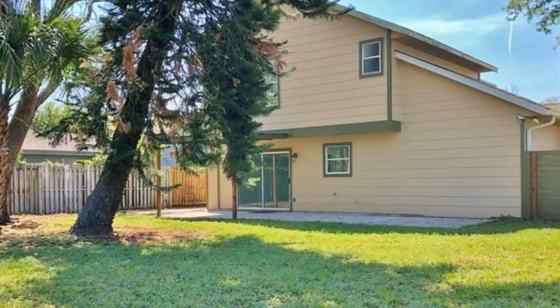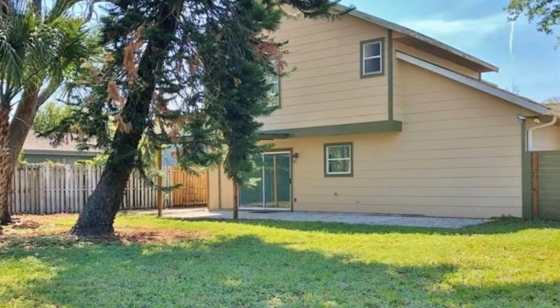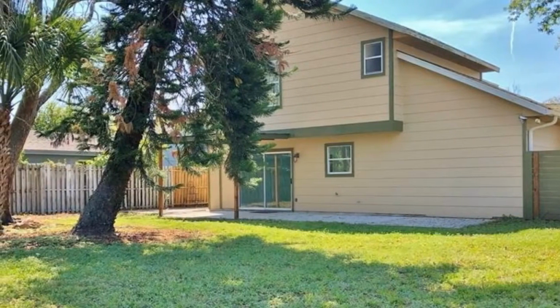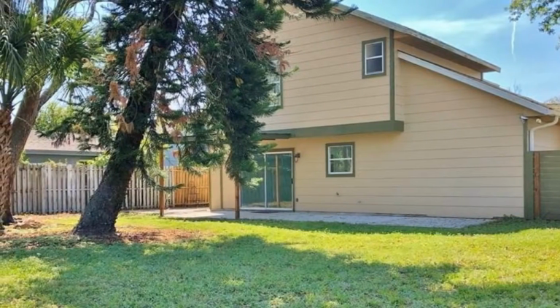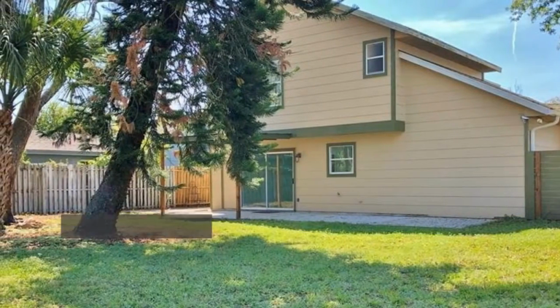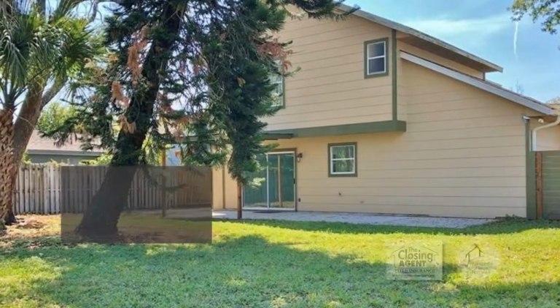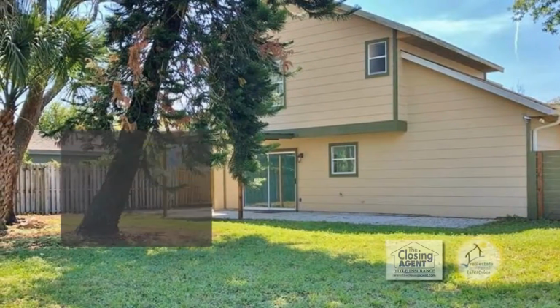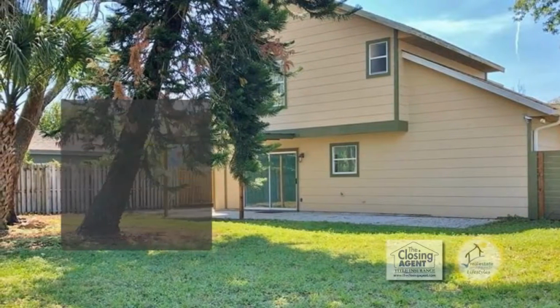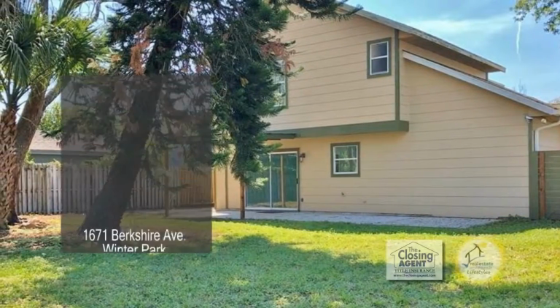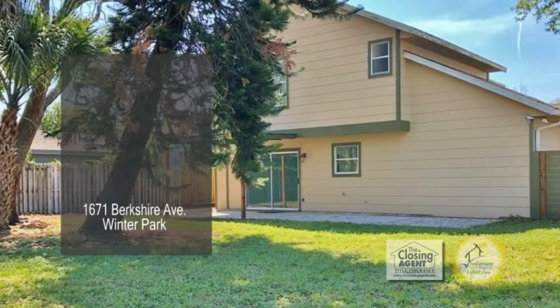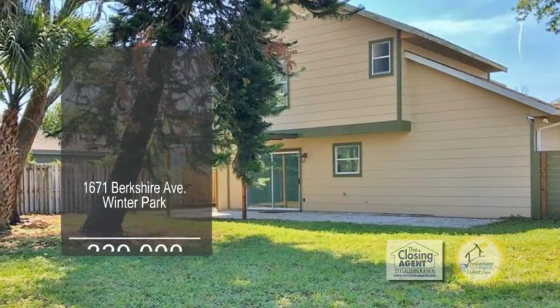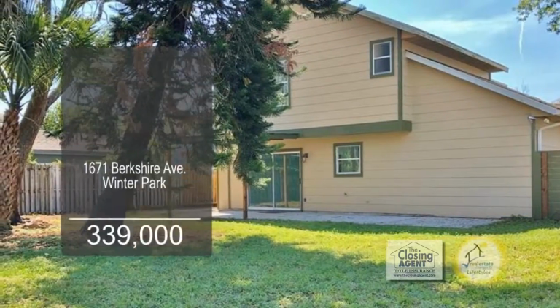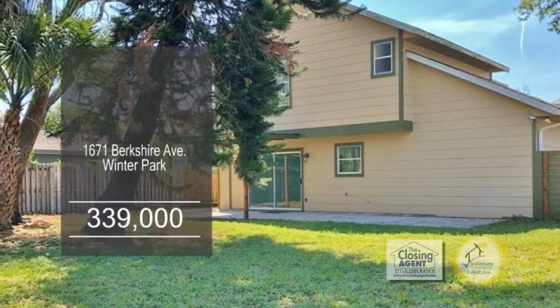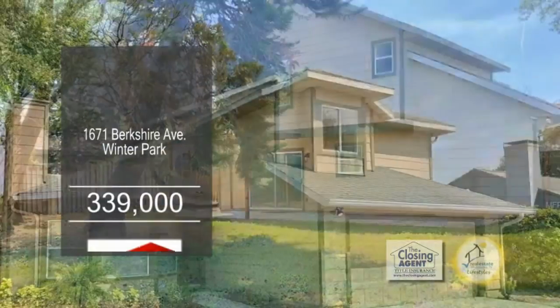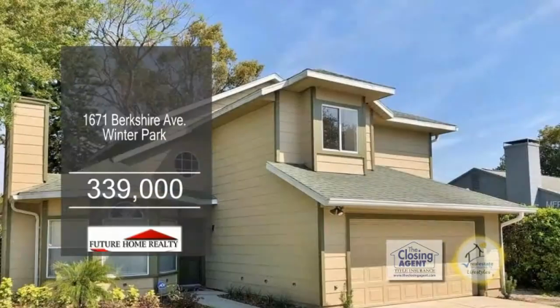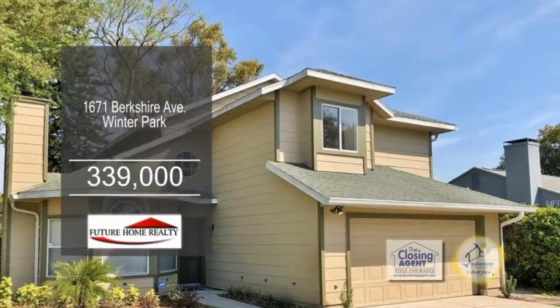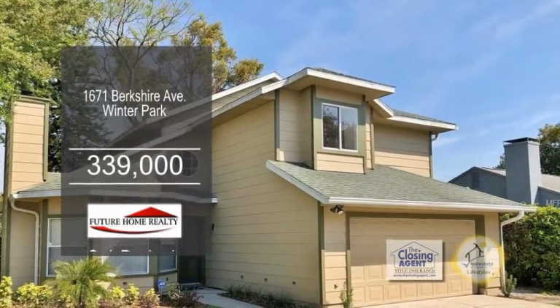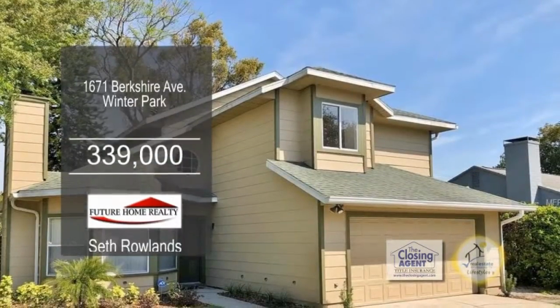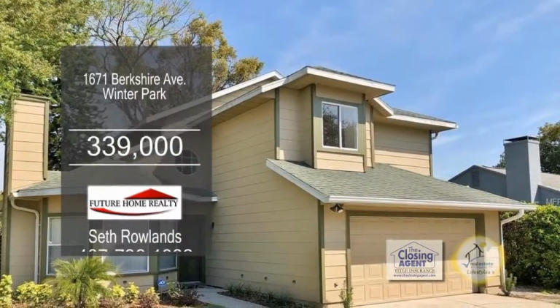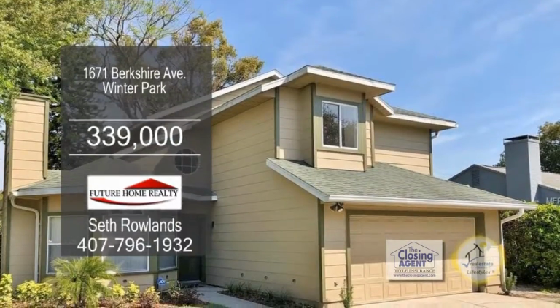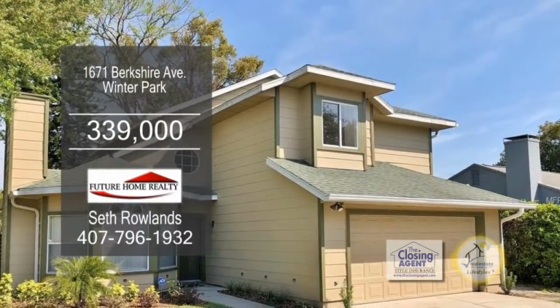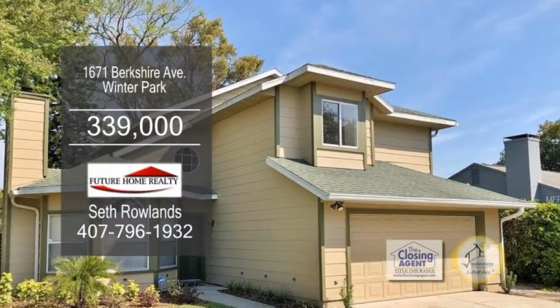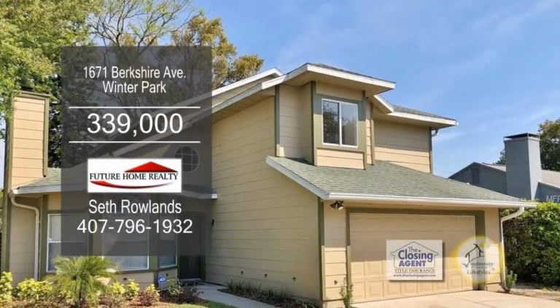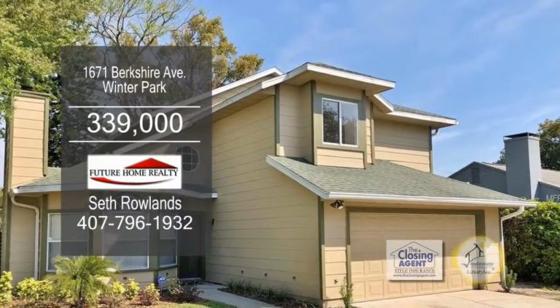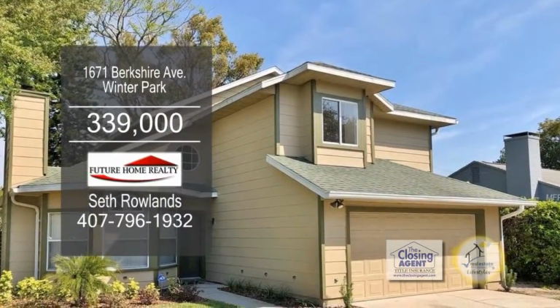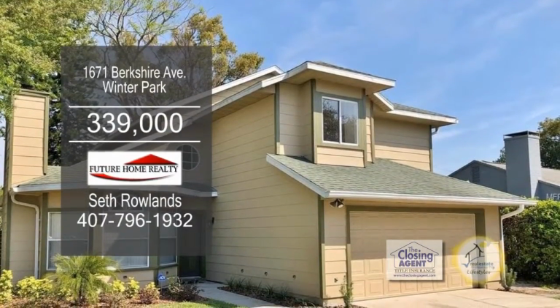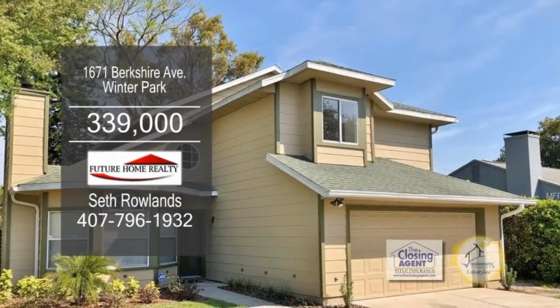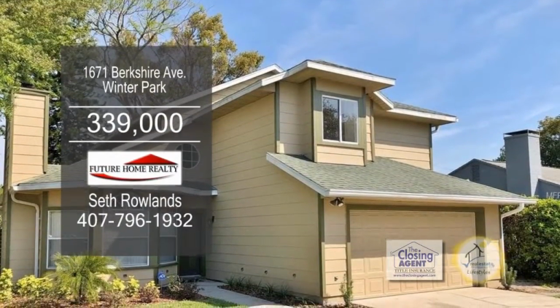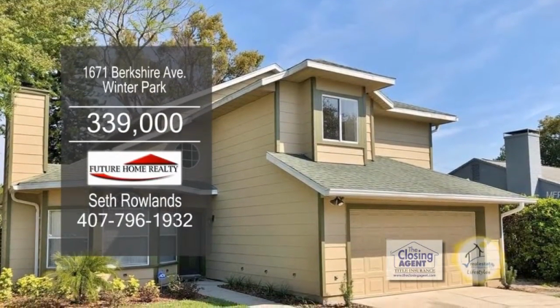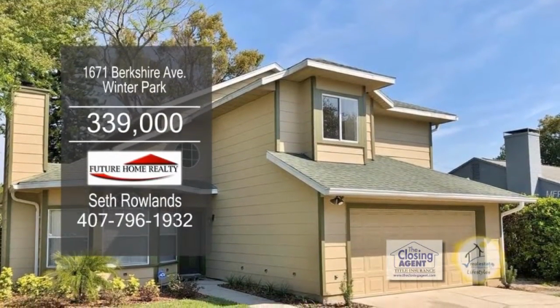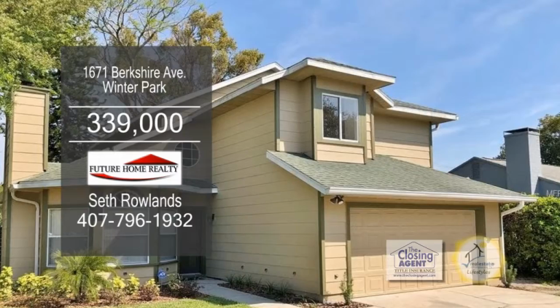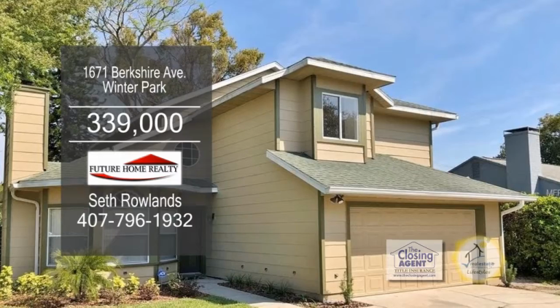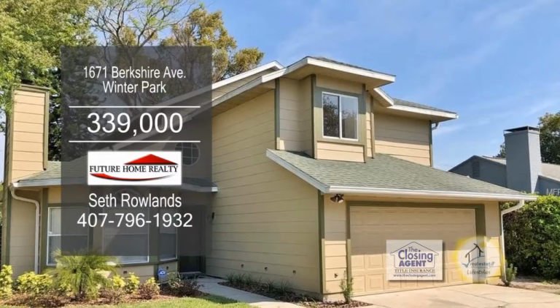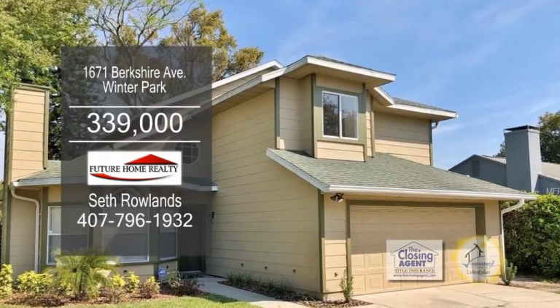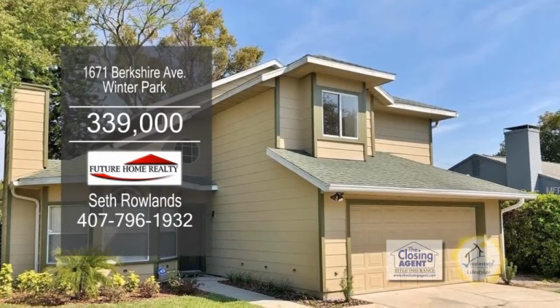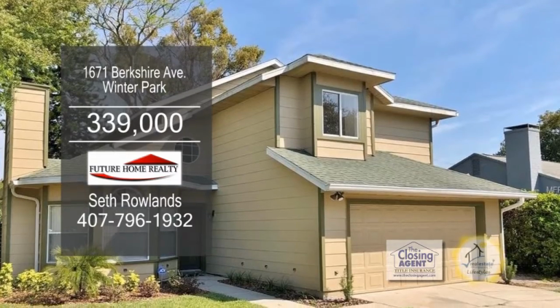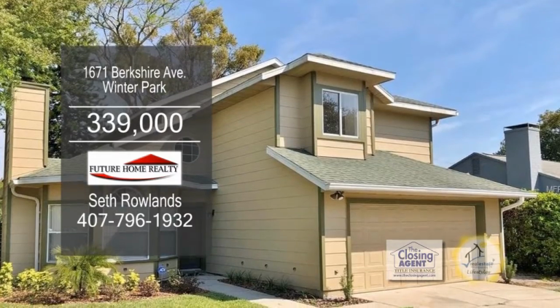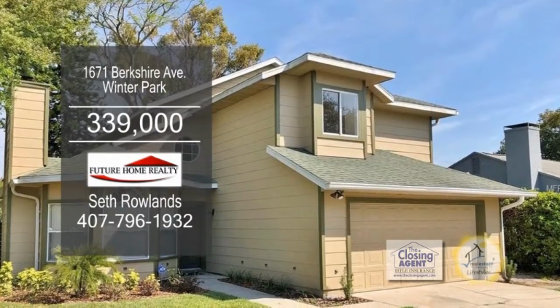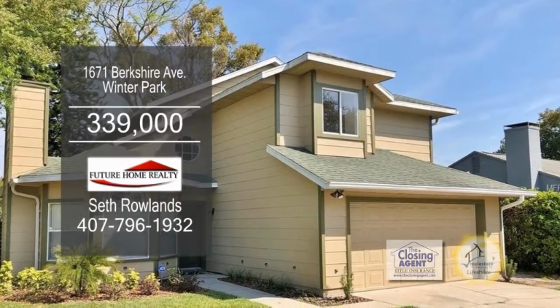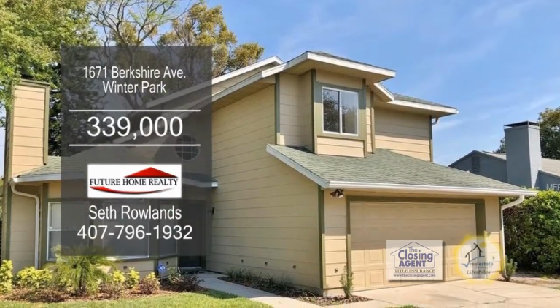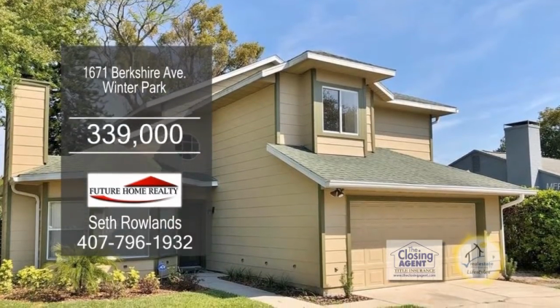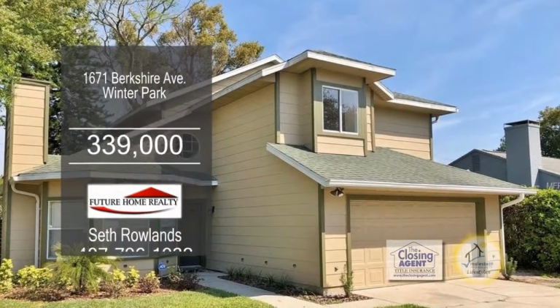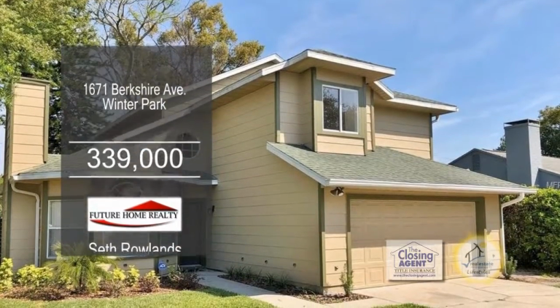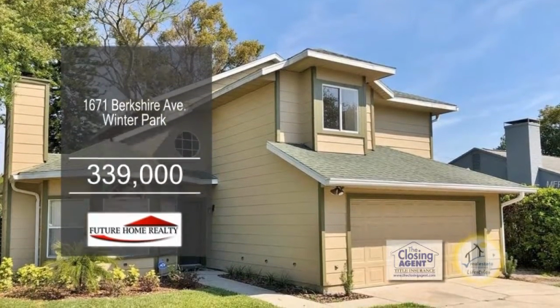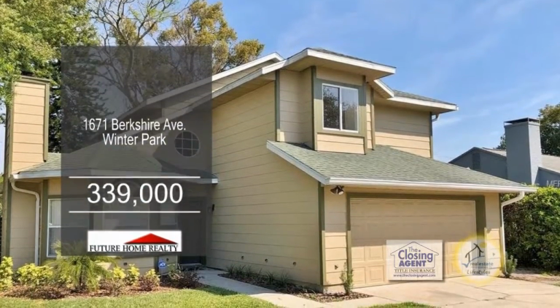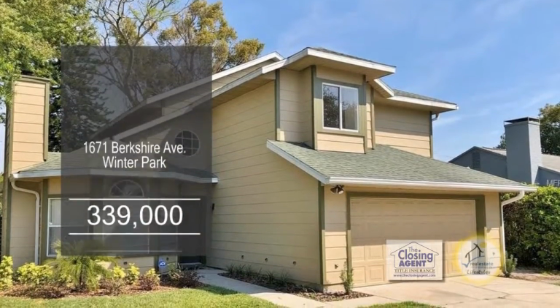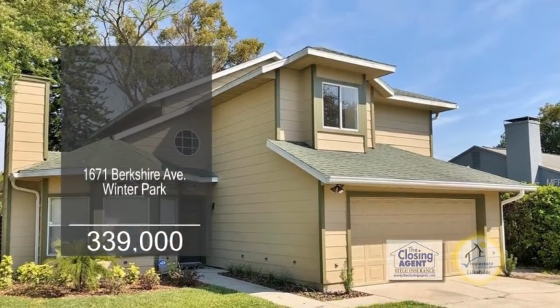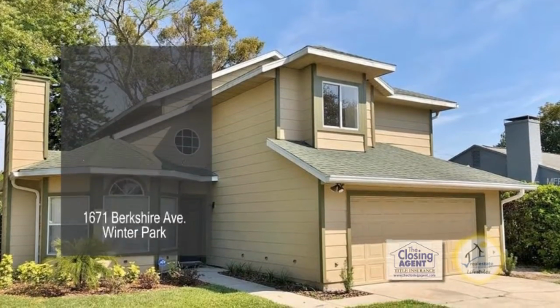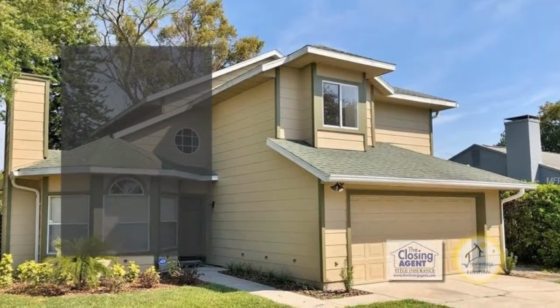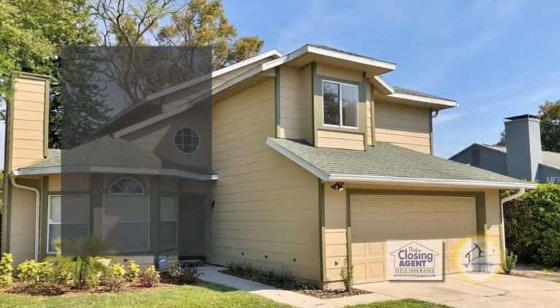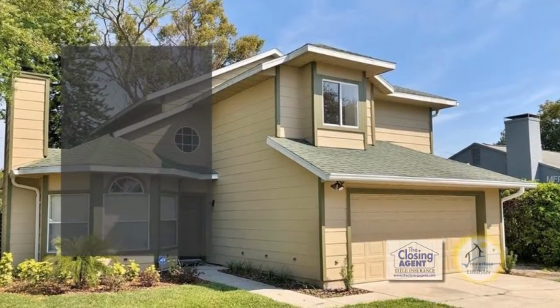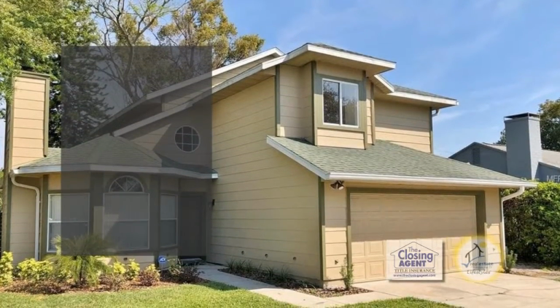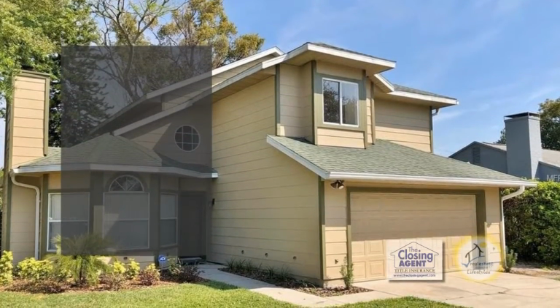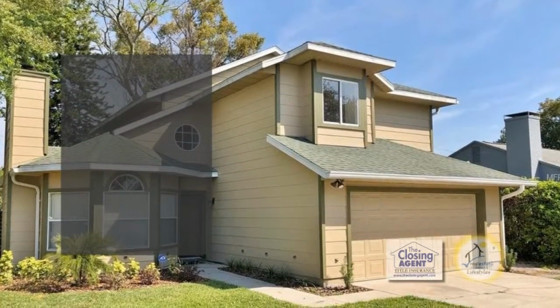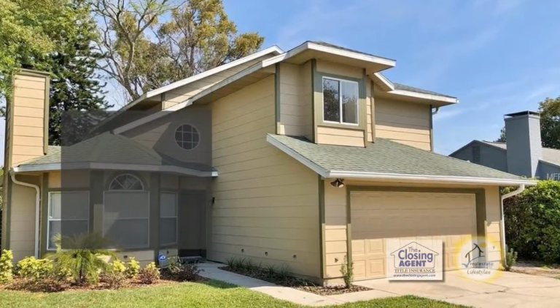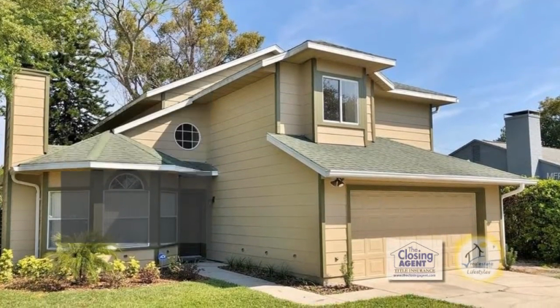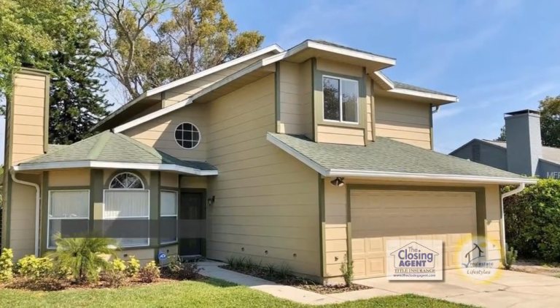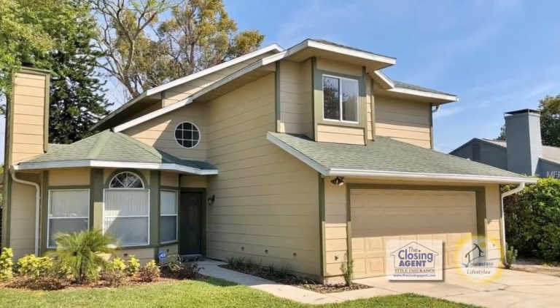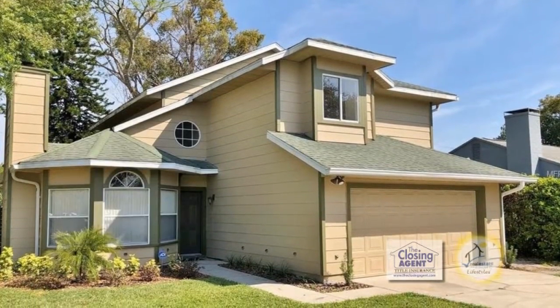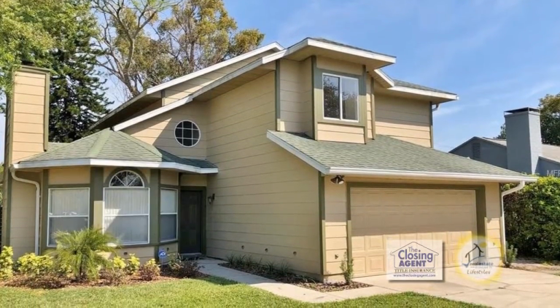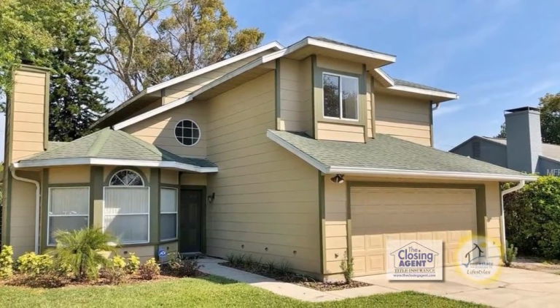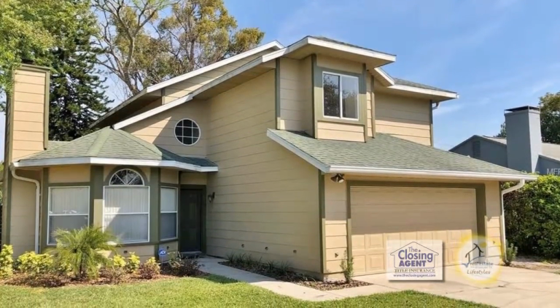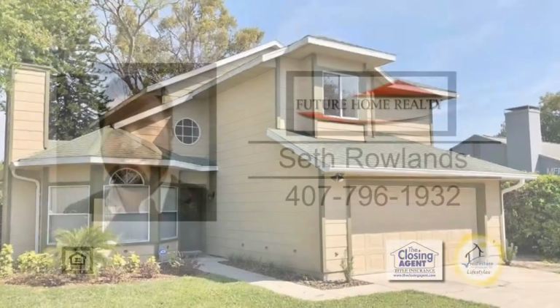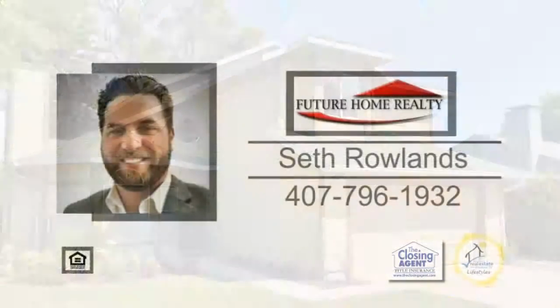This home is located close to Winter Park Village, Park Avenue, Downtown Orlando, Amway Center and more.